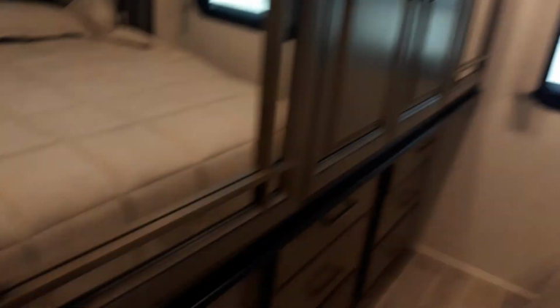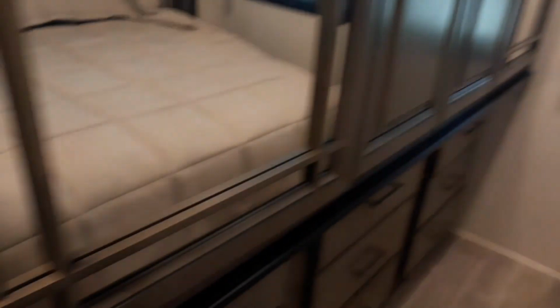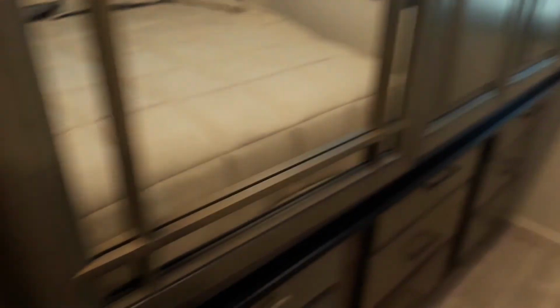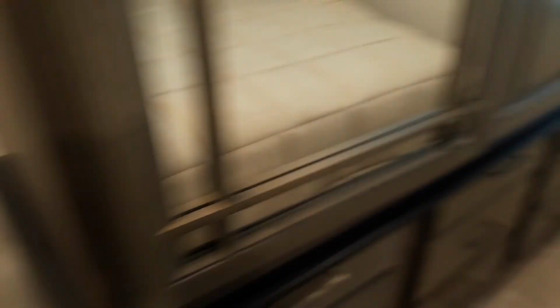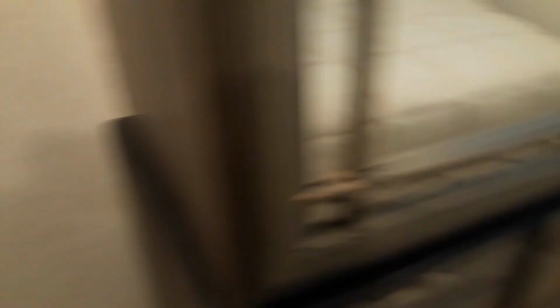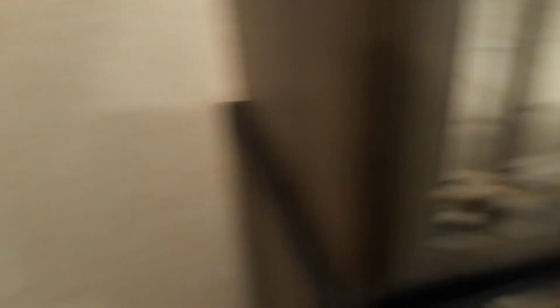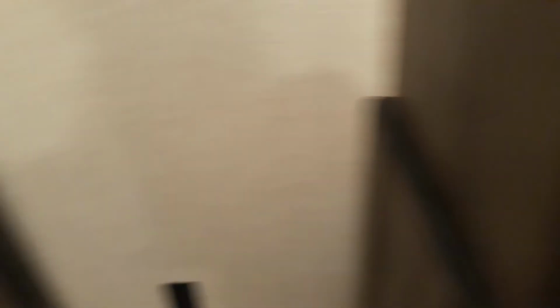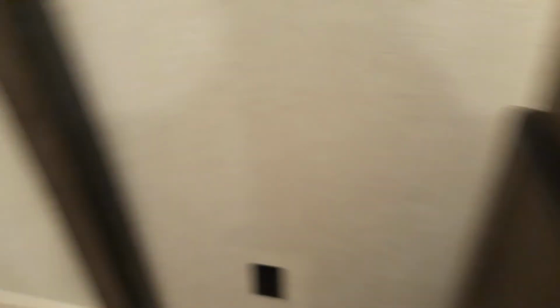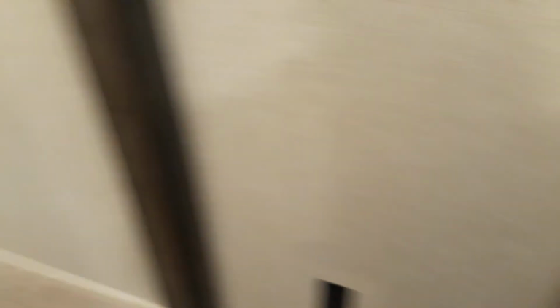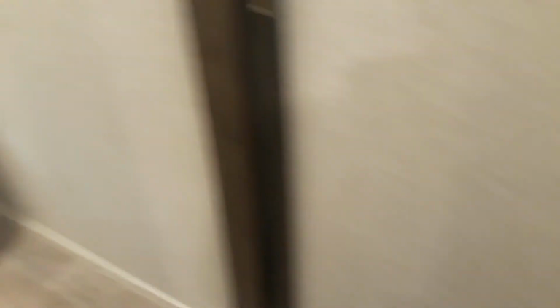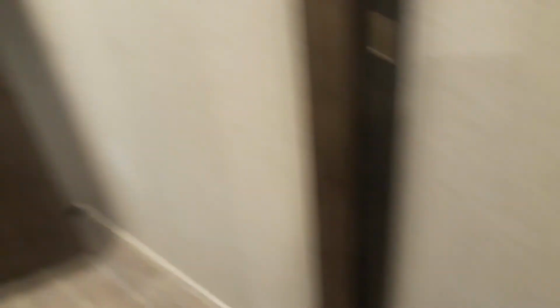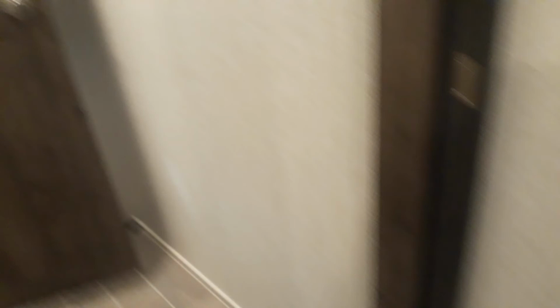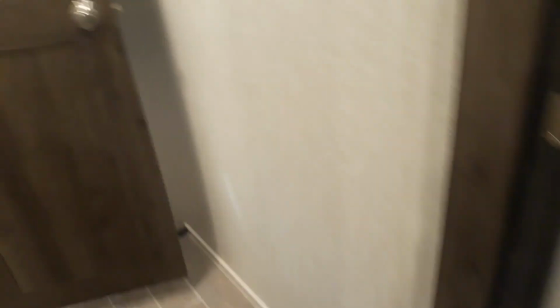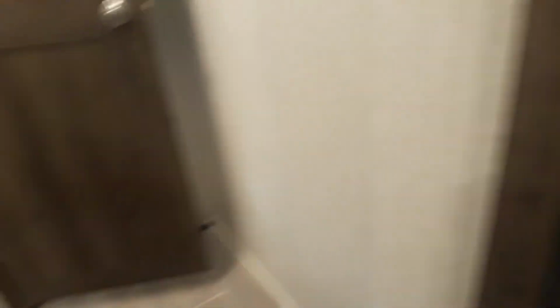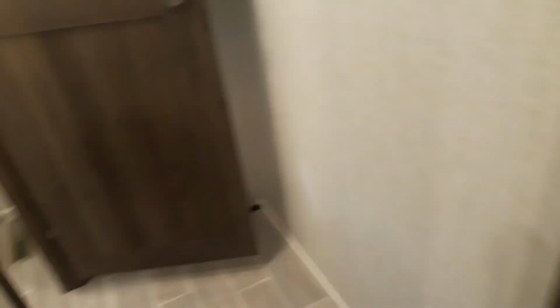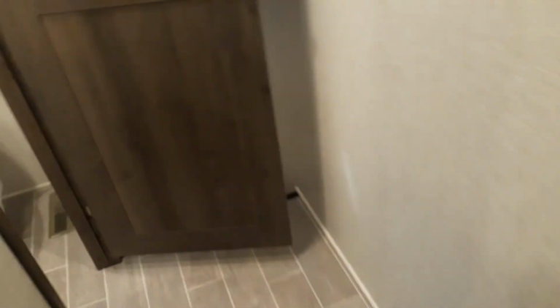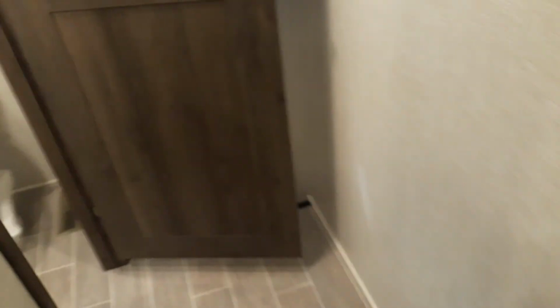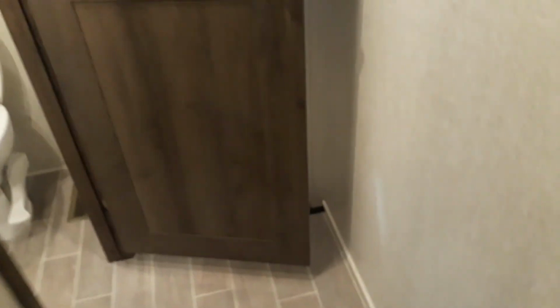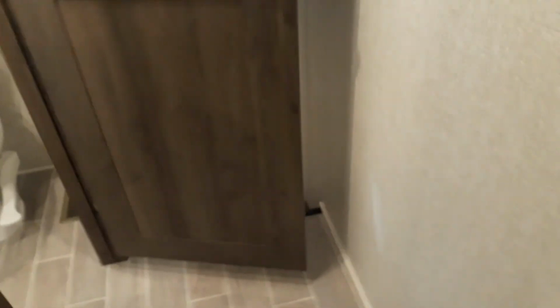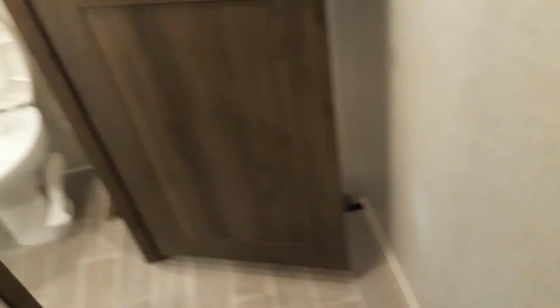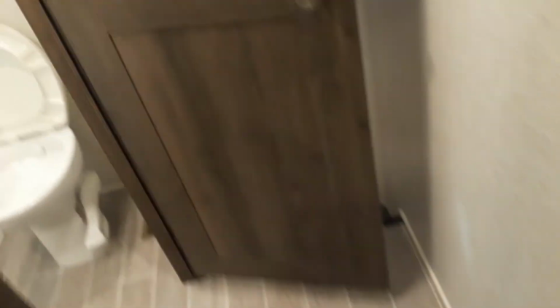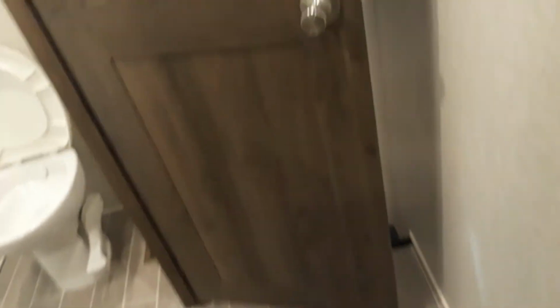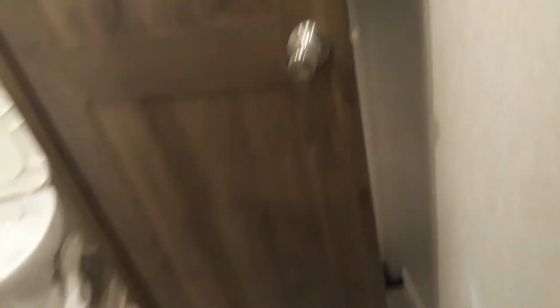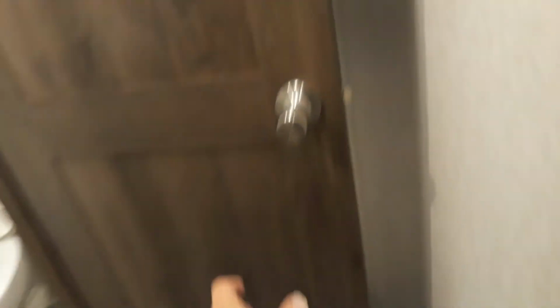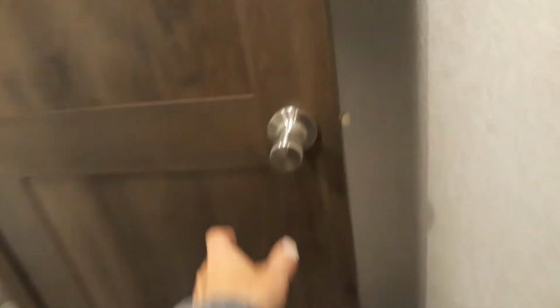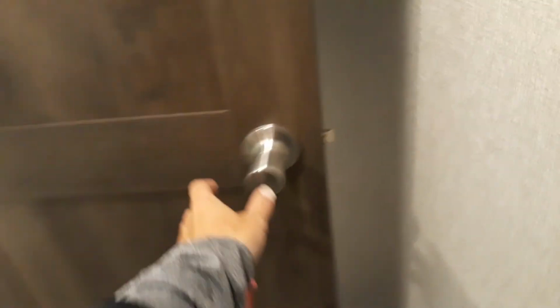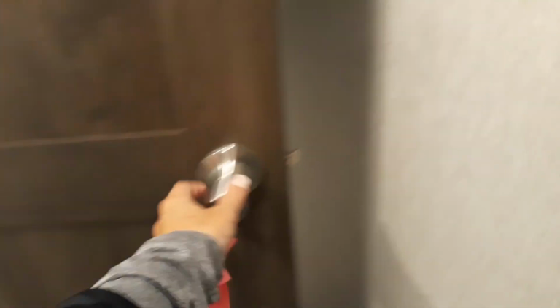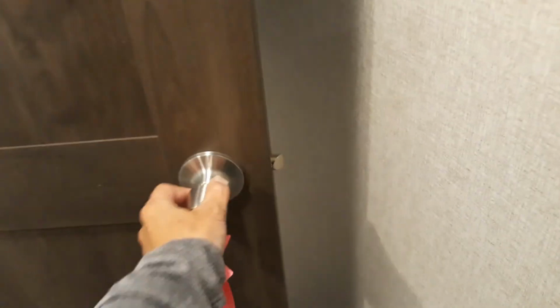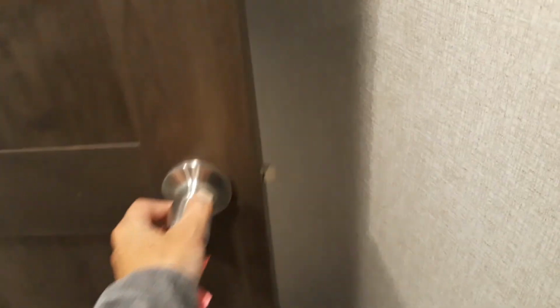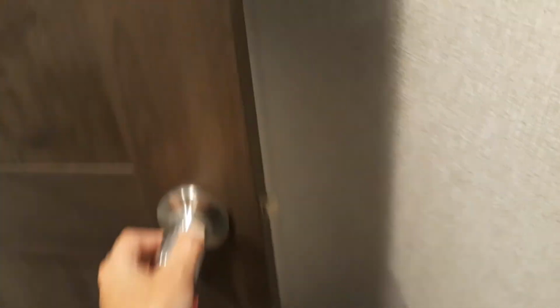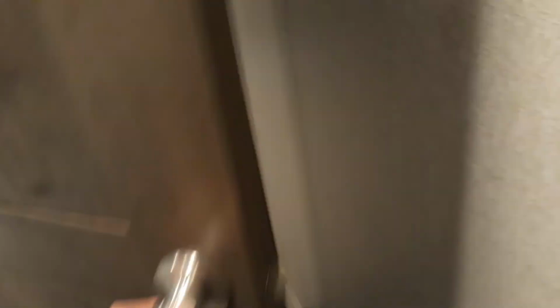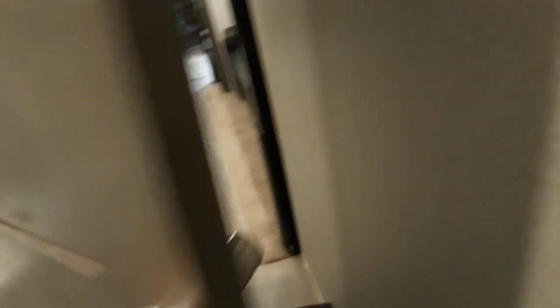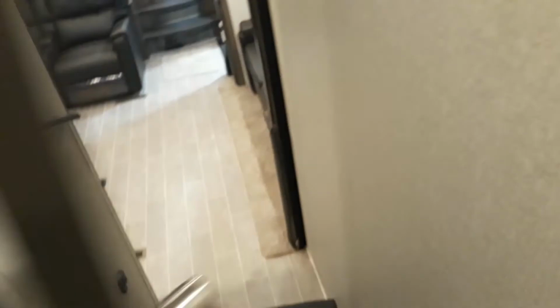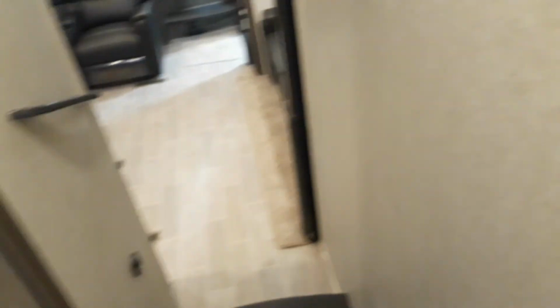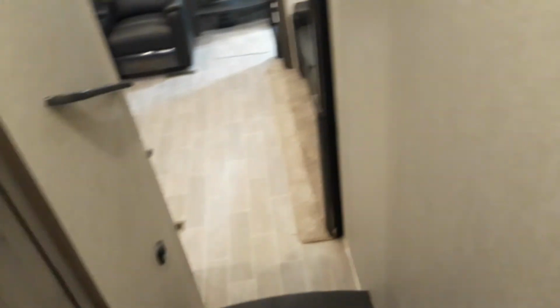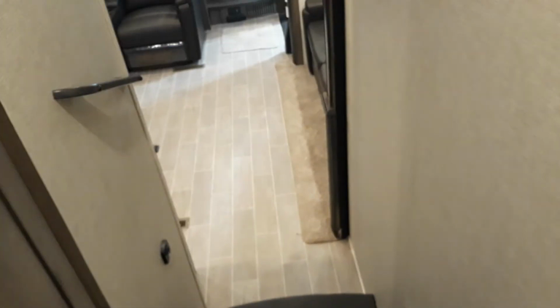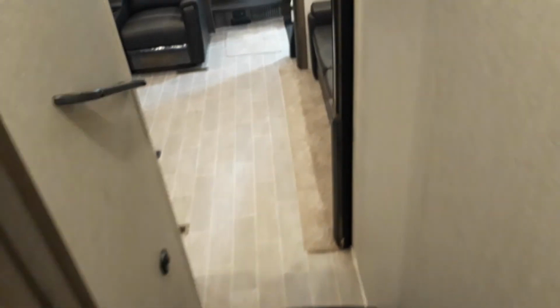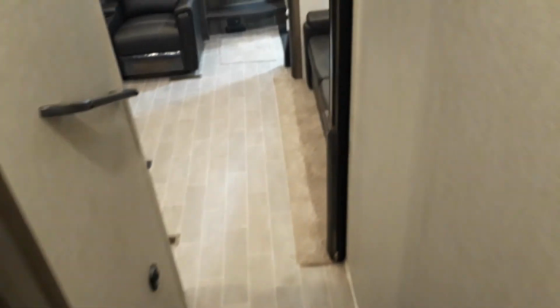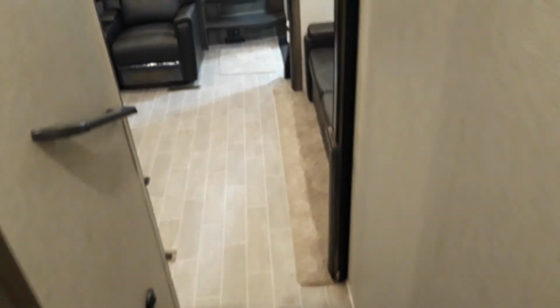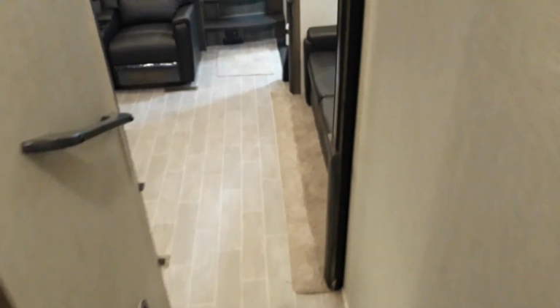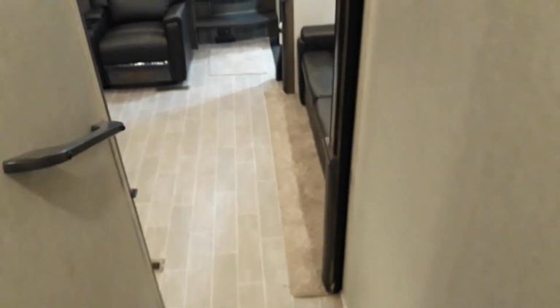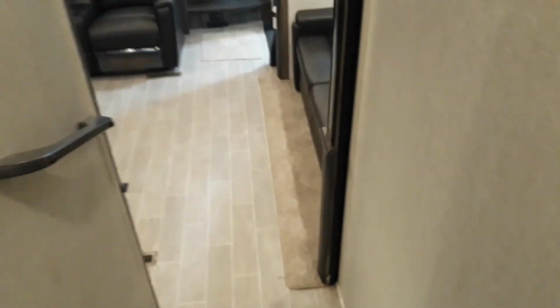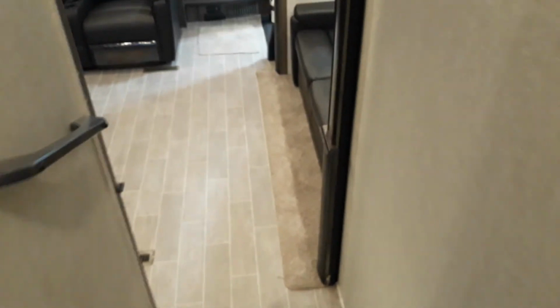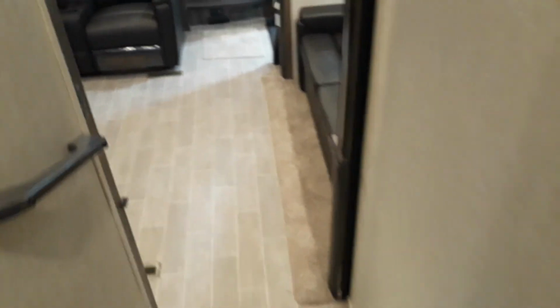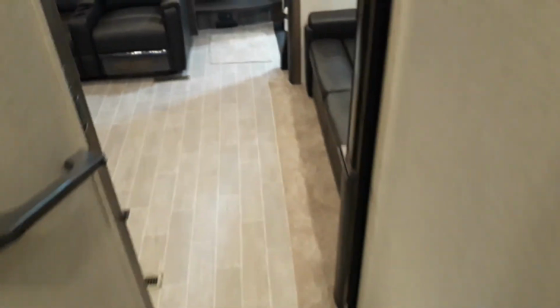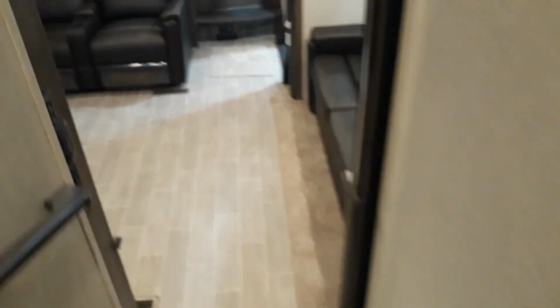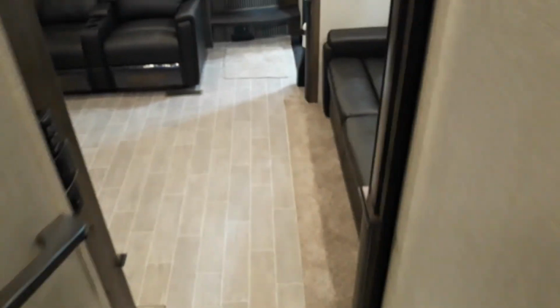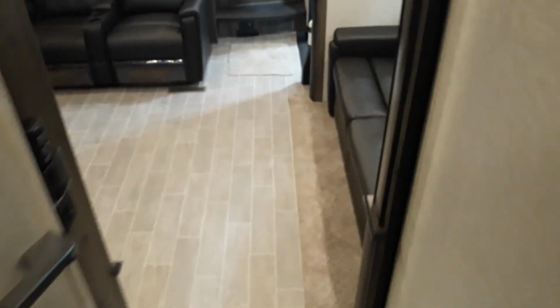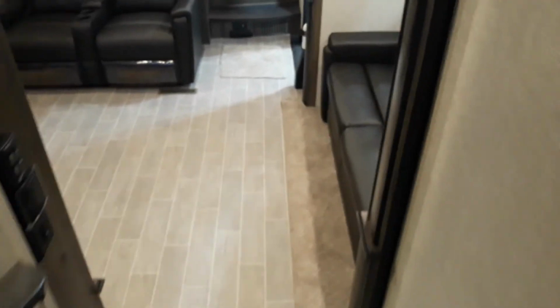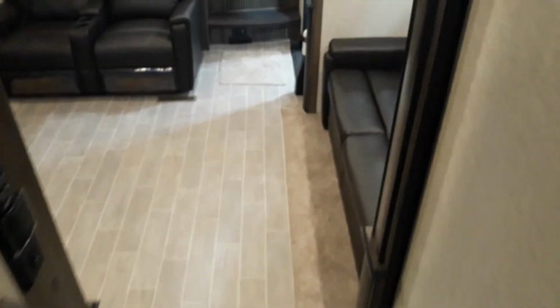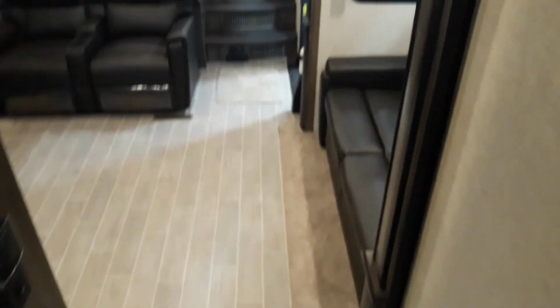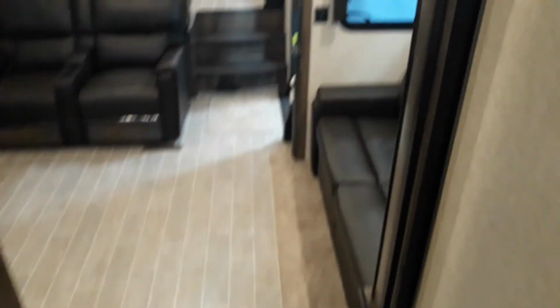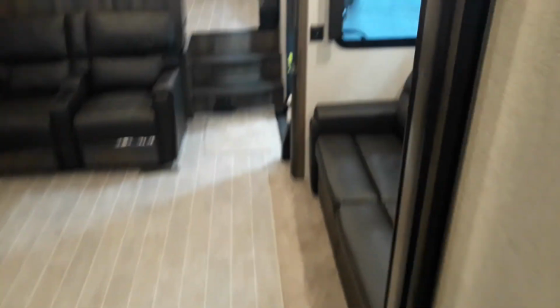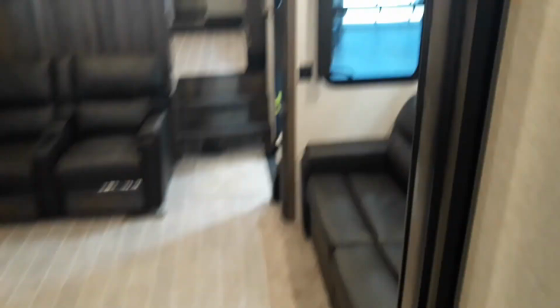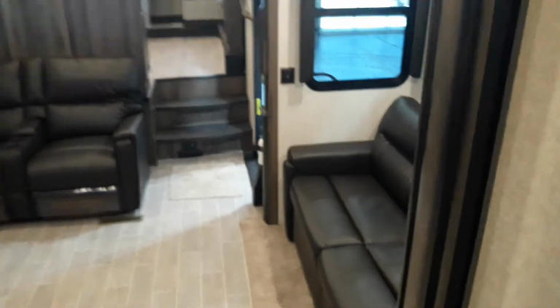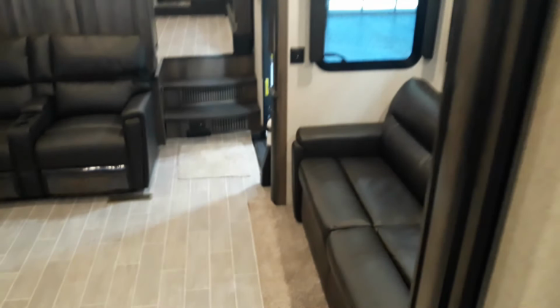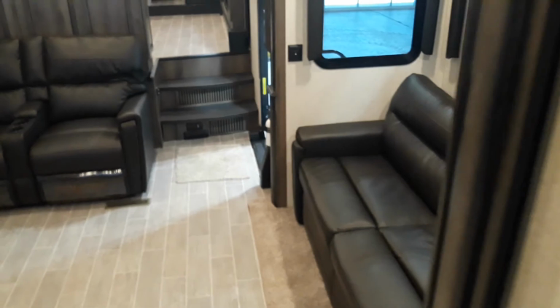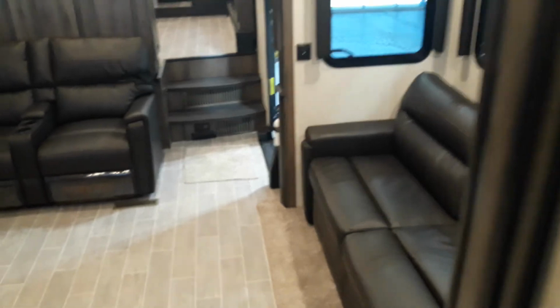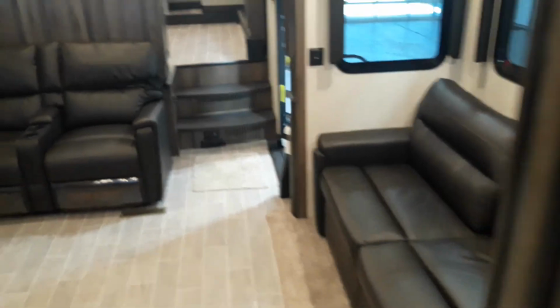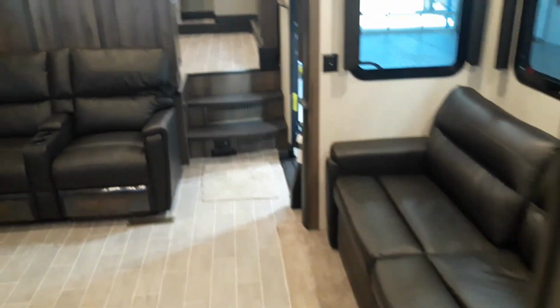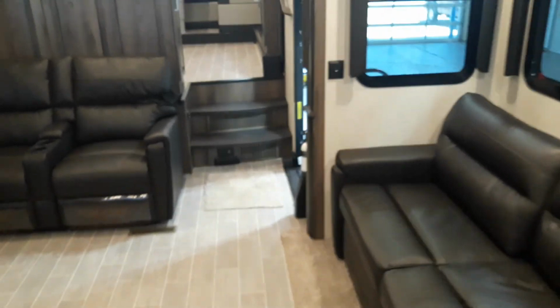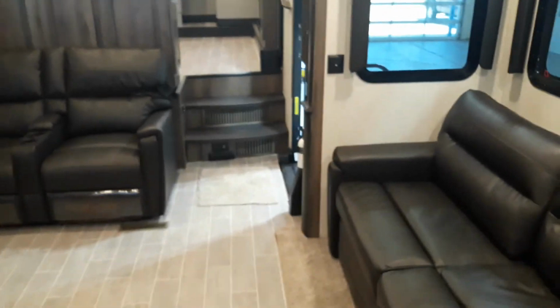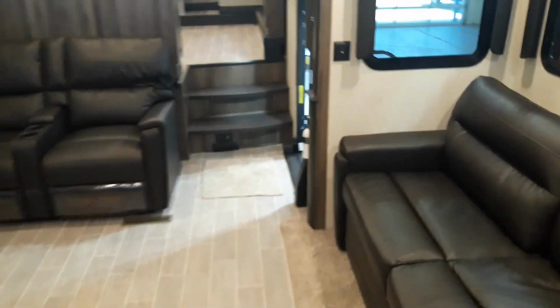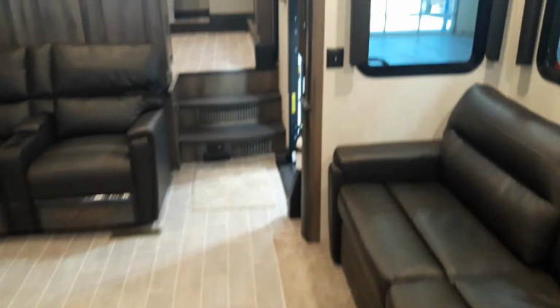Reception is coming in a little bit better since we're closer to the outside. All right guys, just taking a little walk around for you. I'll send you over some more videos showing you a little bit more of the ins and outs, and look forward to seeing you soon. Be safe!